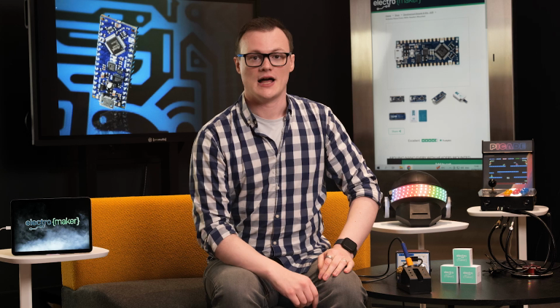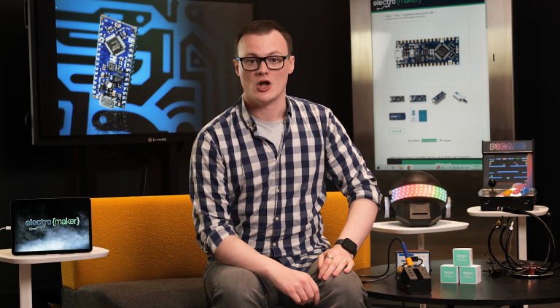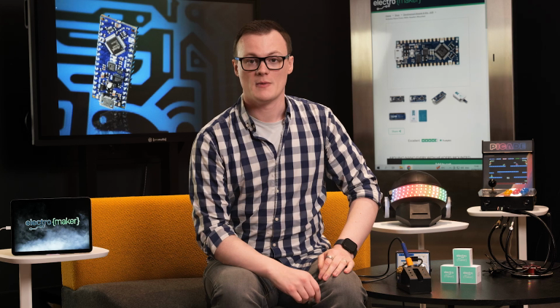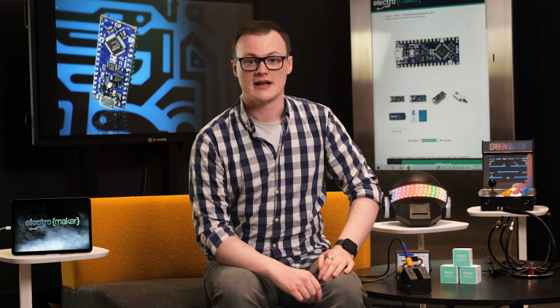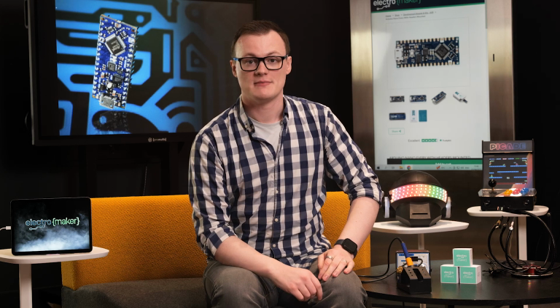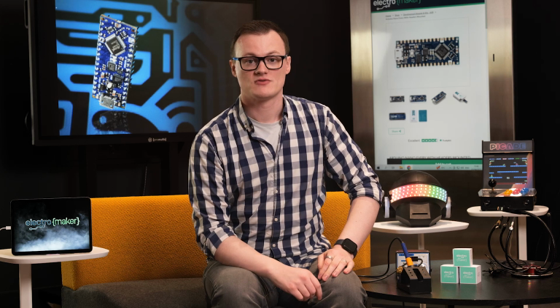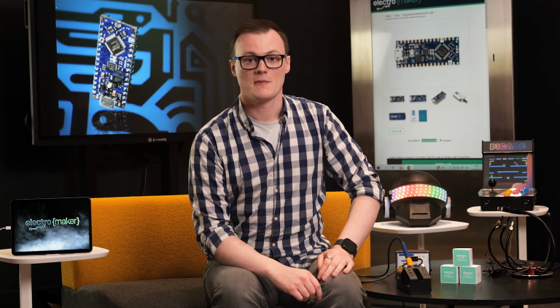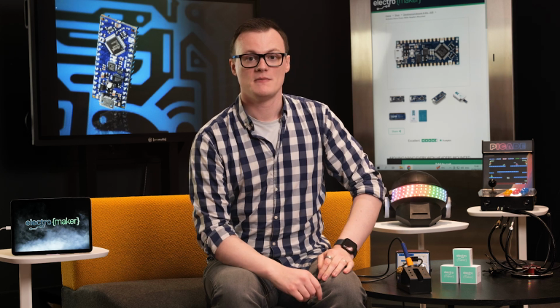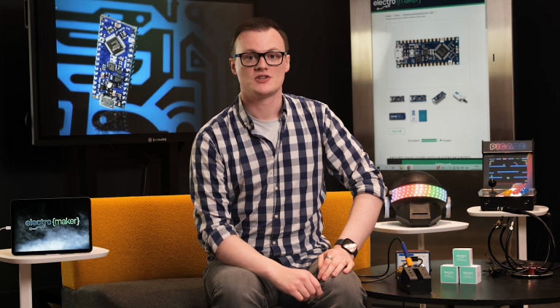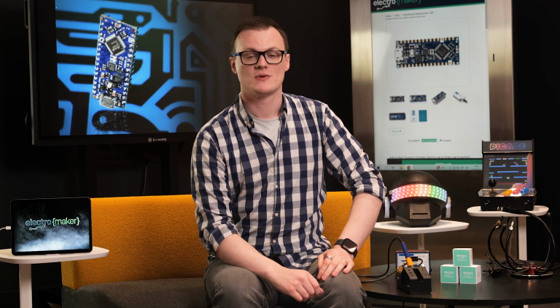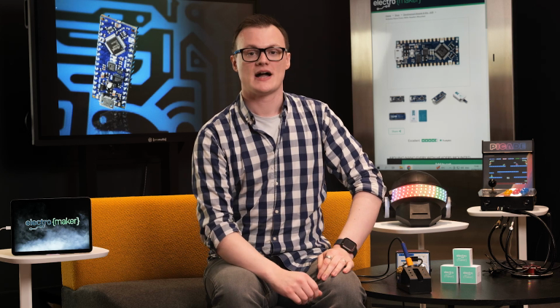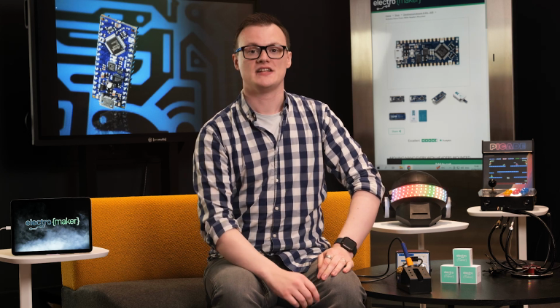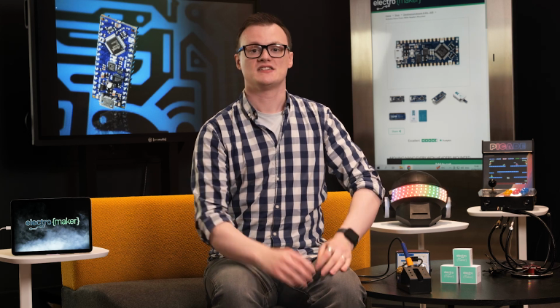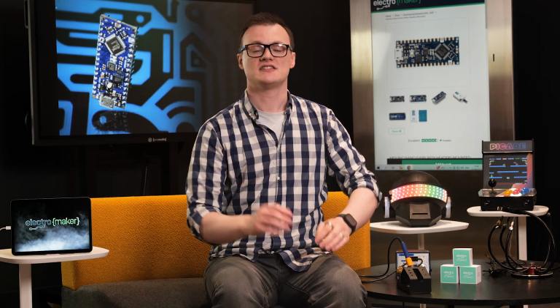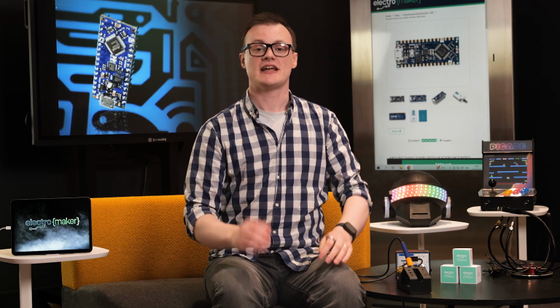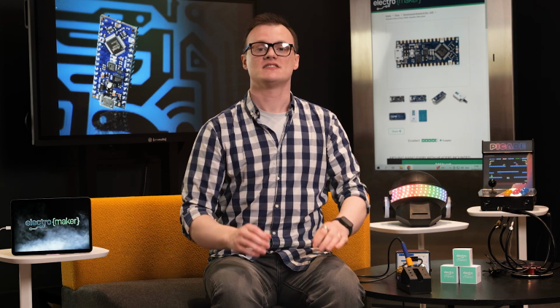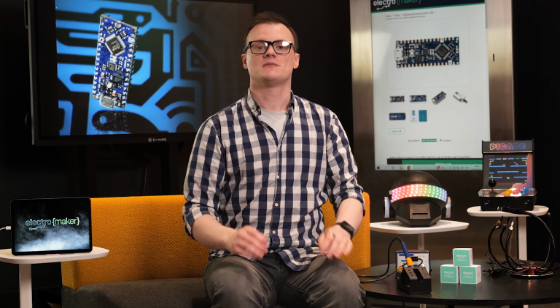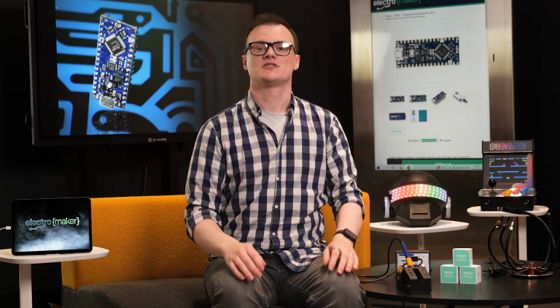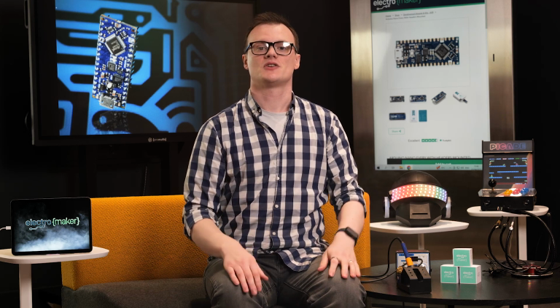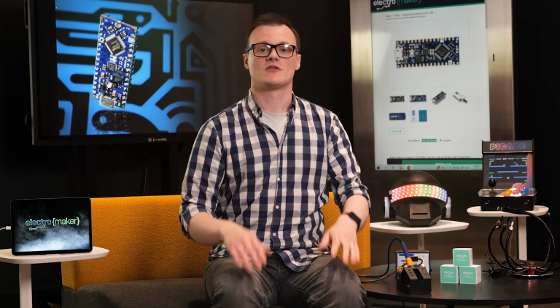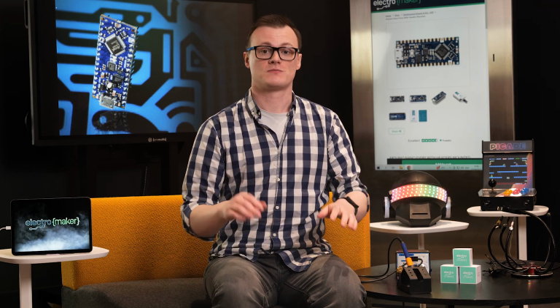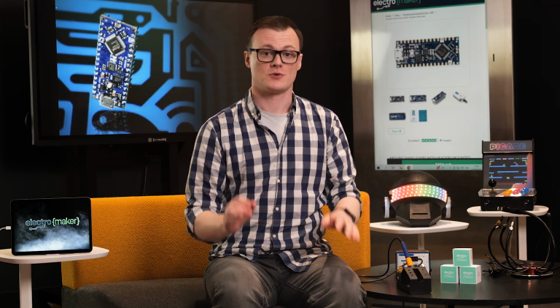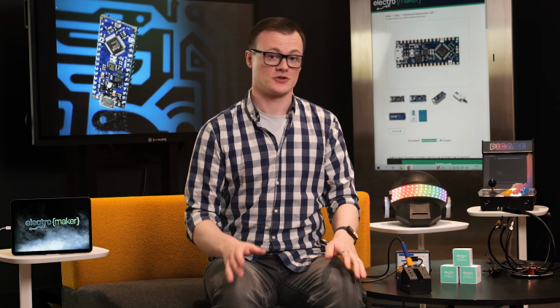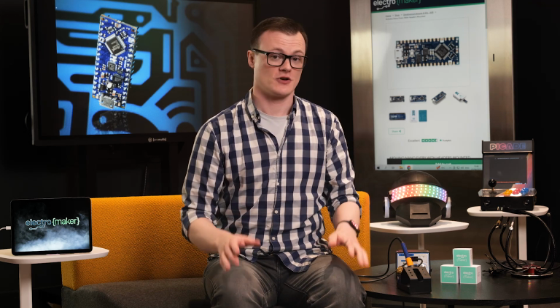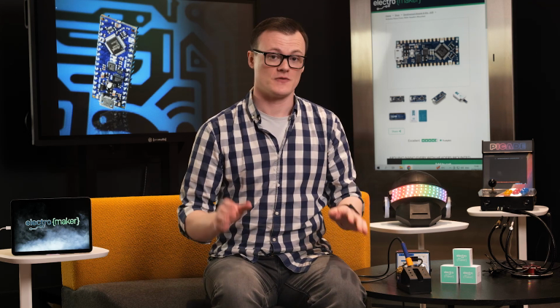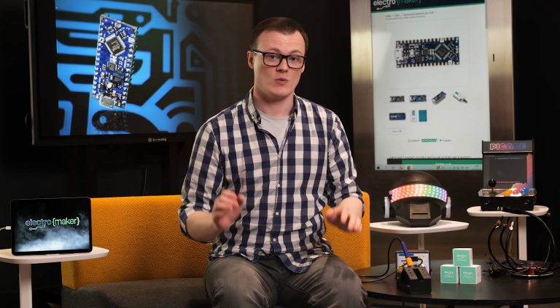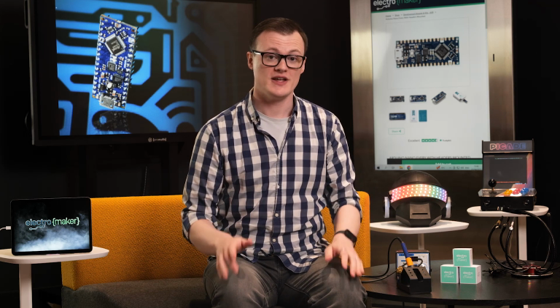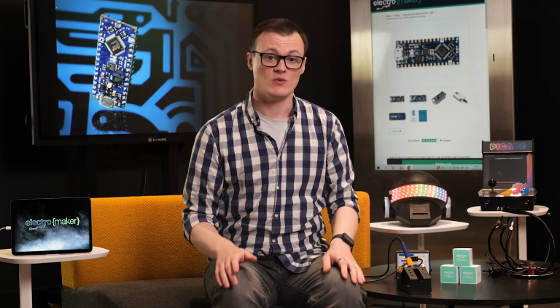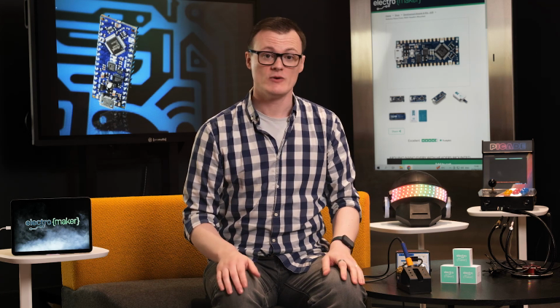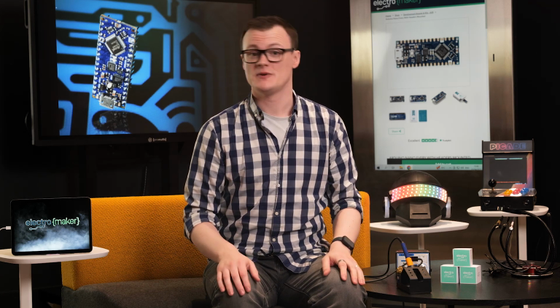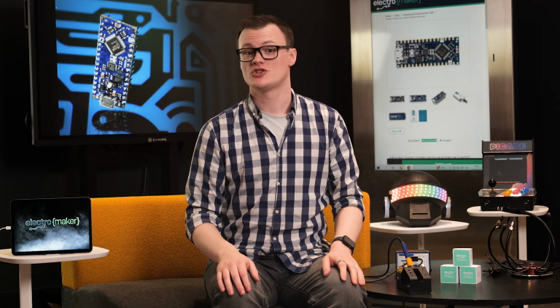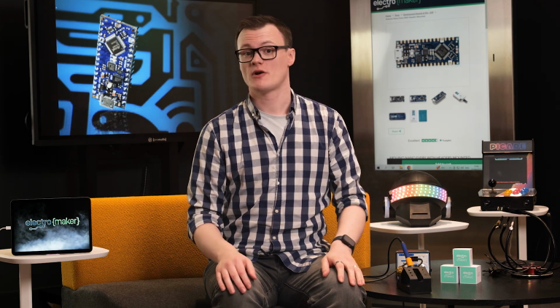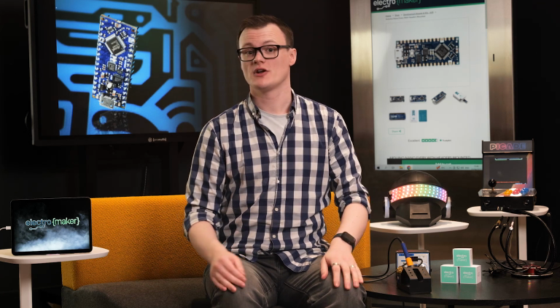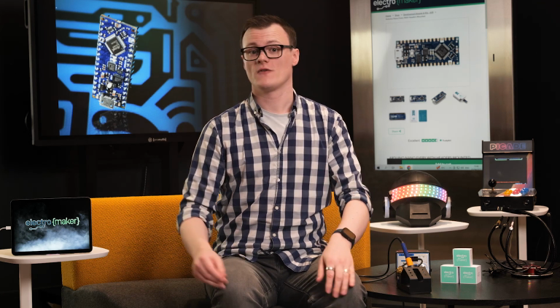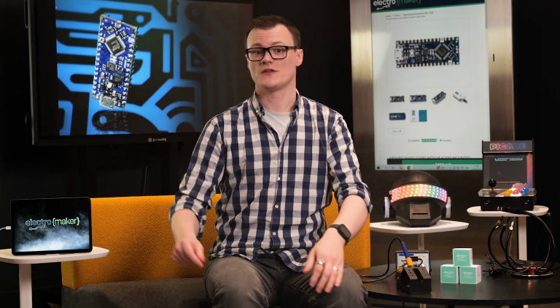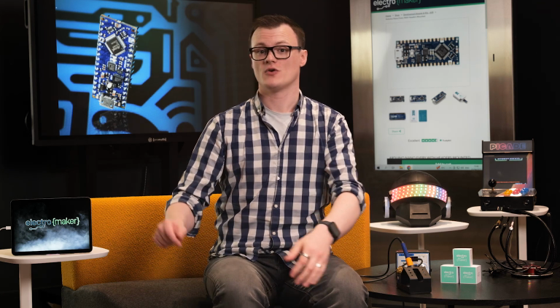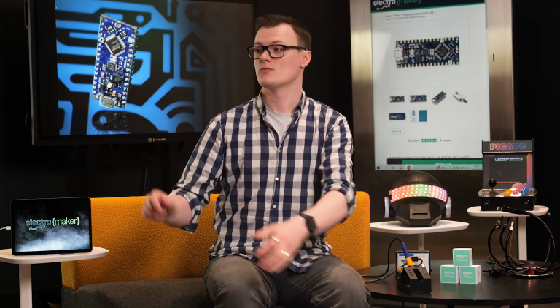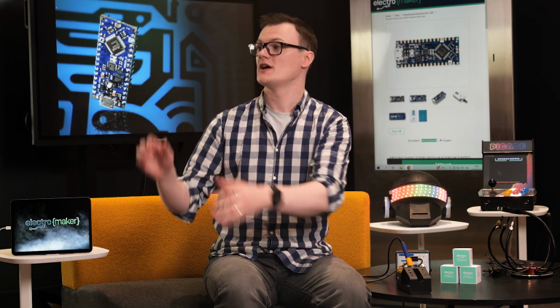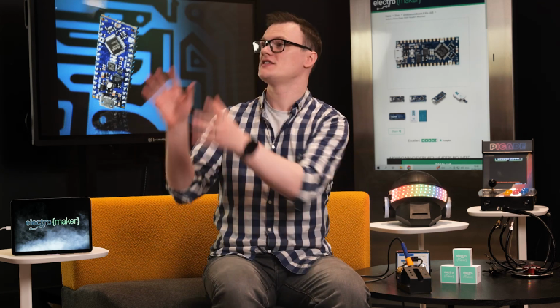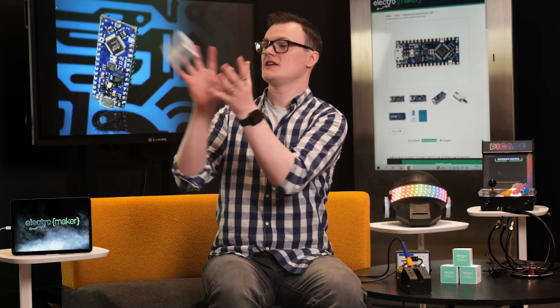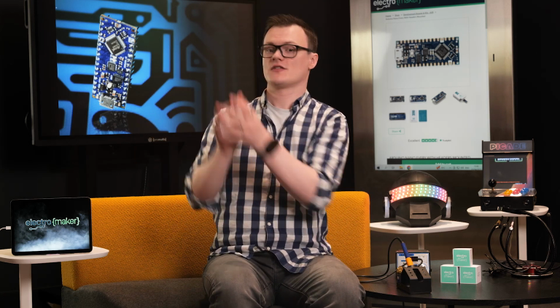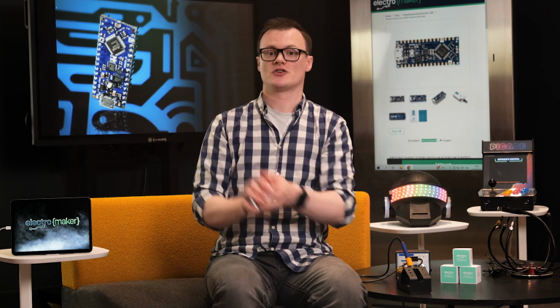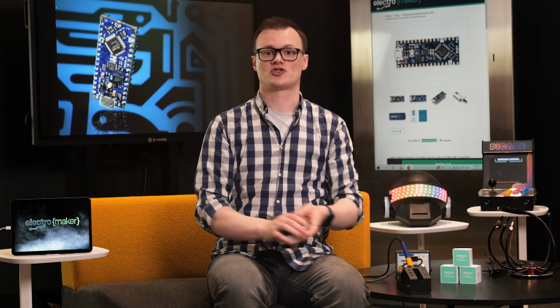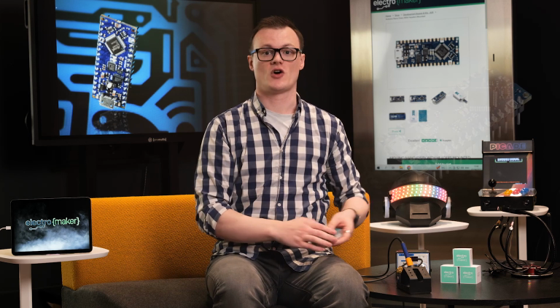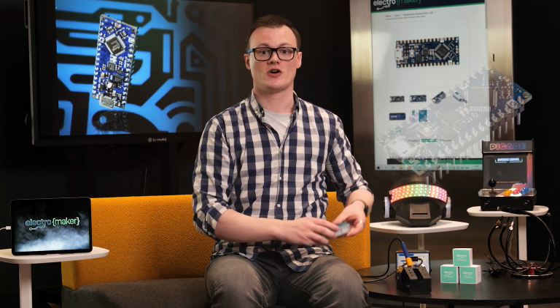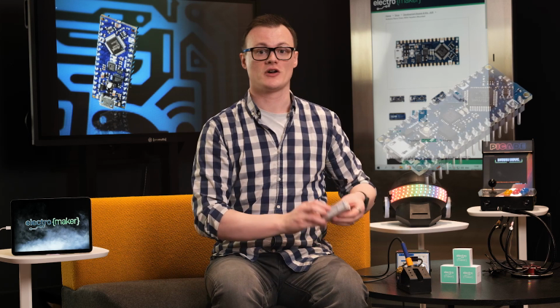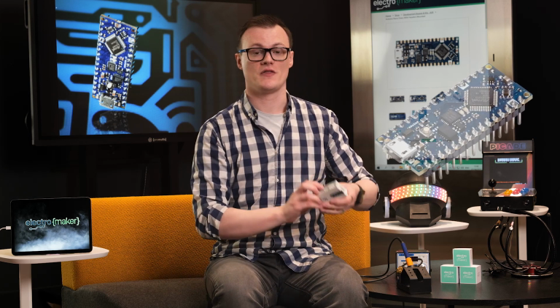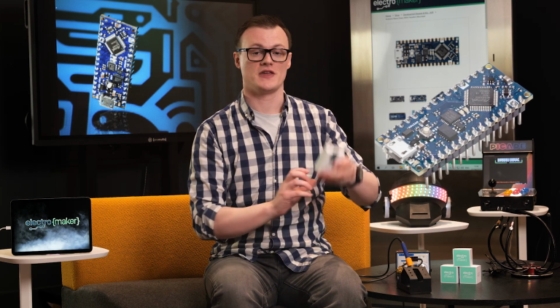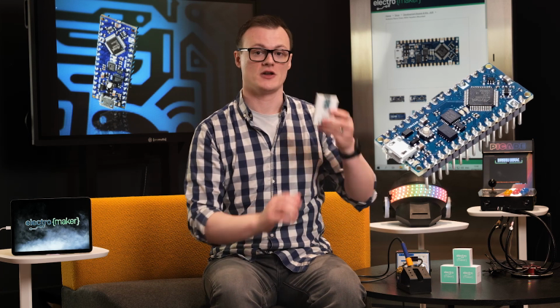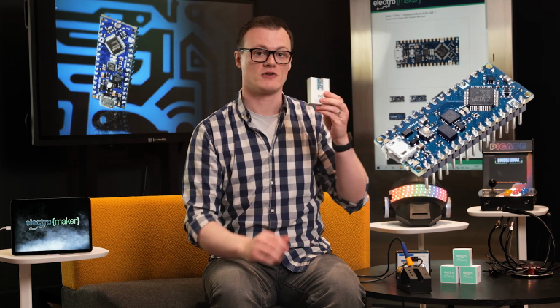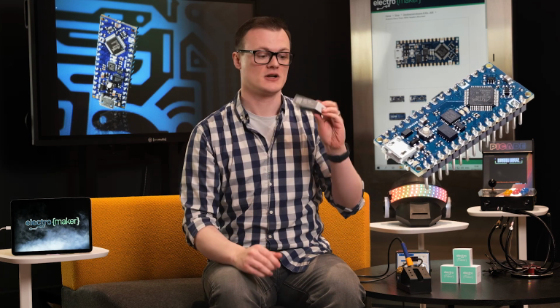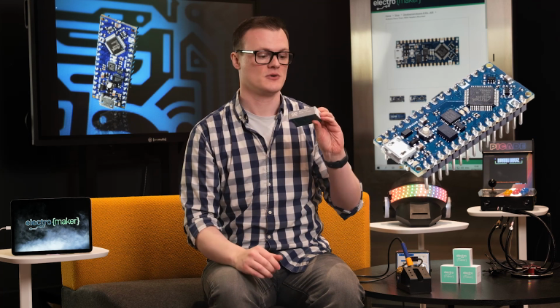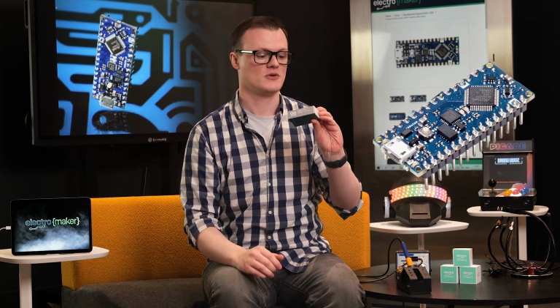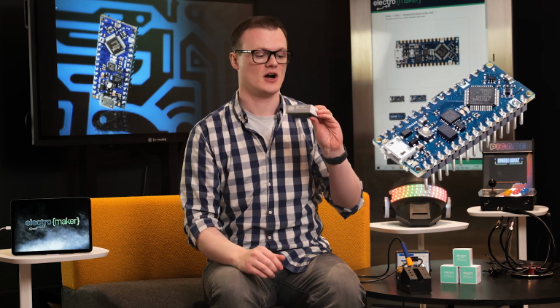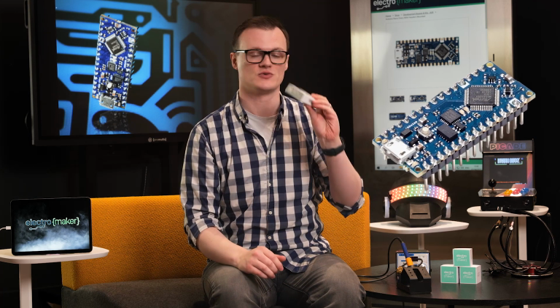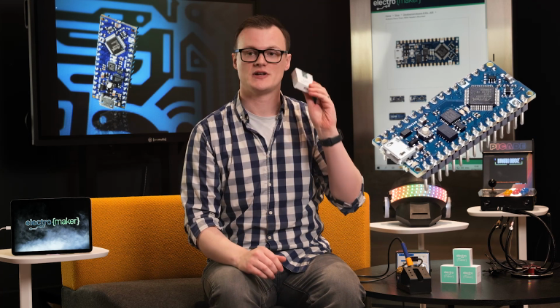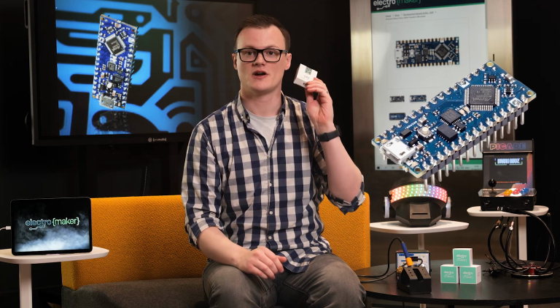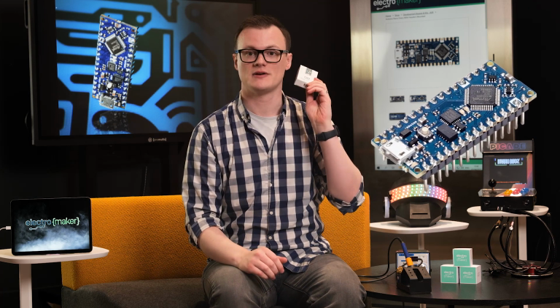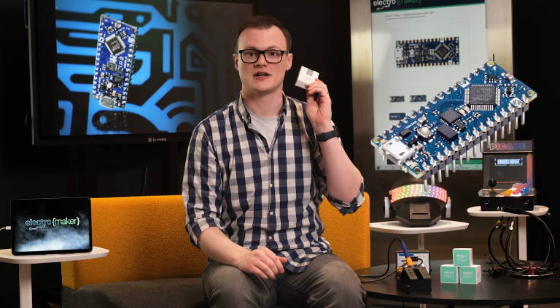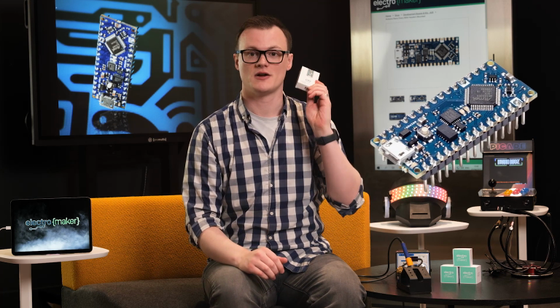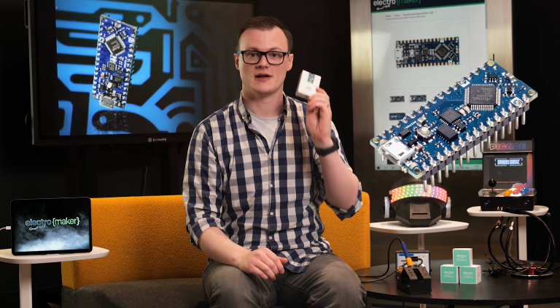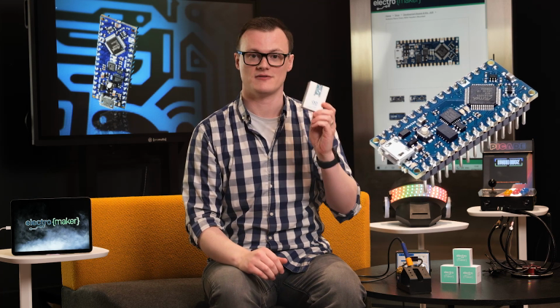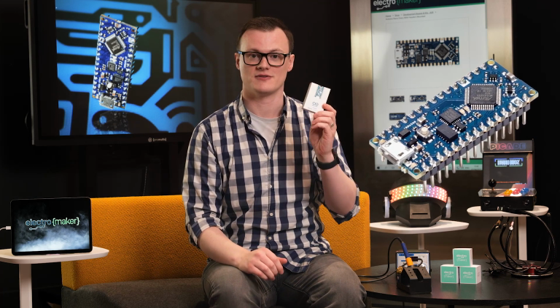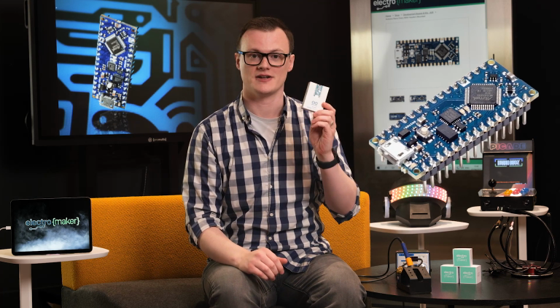Hello, my name is Robin Mitchell, and in today's episode of Product of the Week, we will be showing off the almighty, the strong, the incredible Arduino Nano Every.